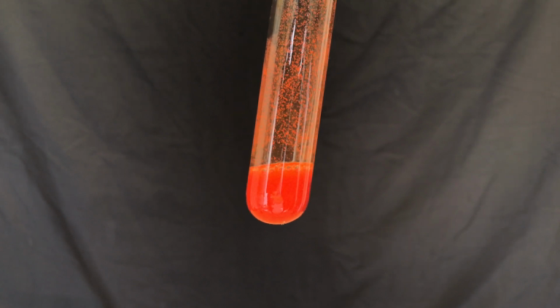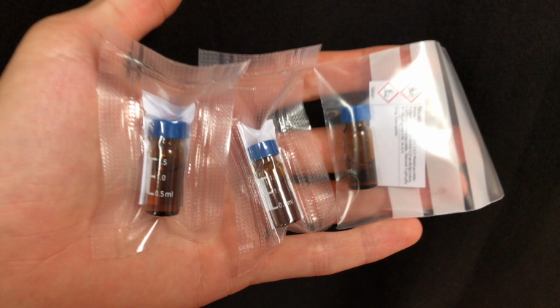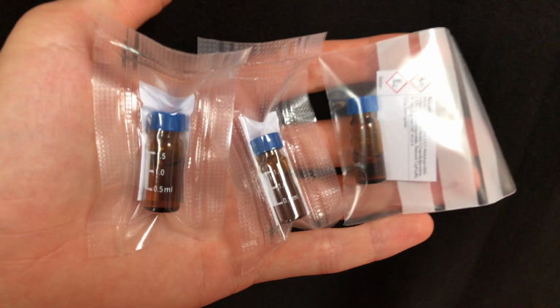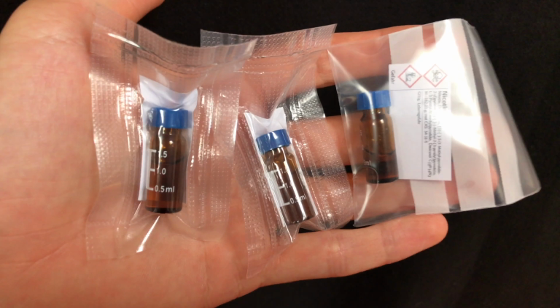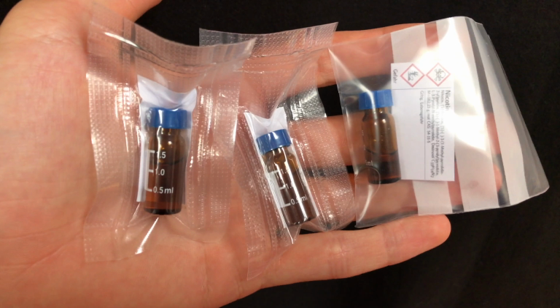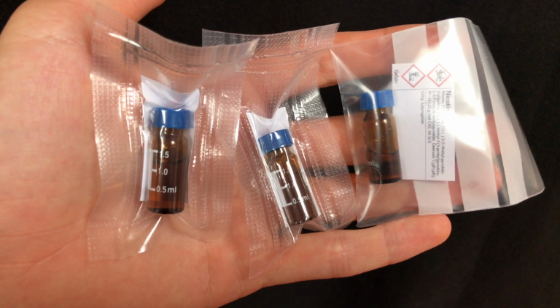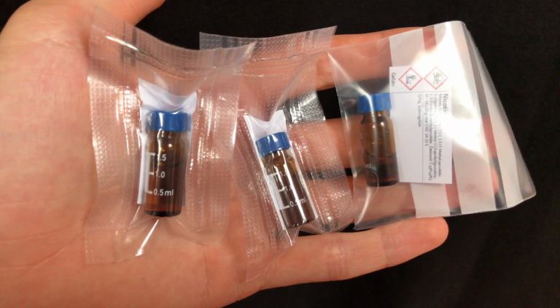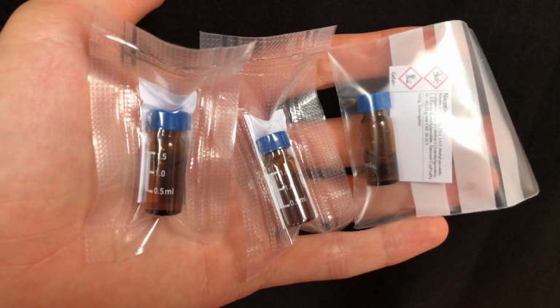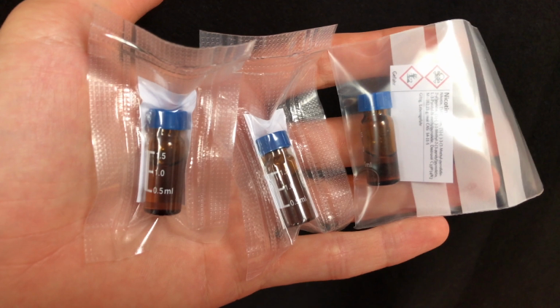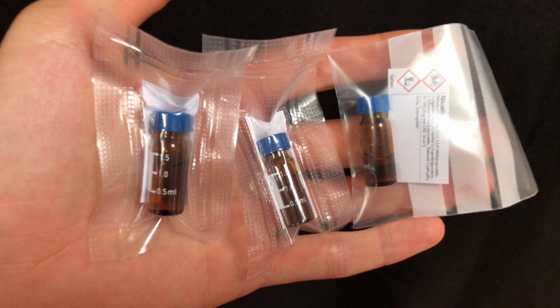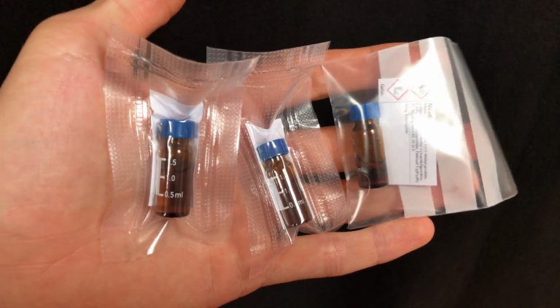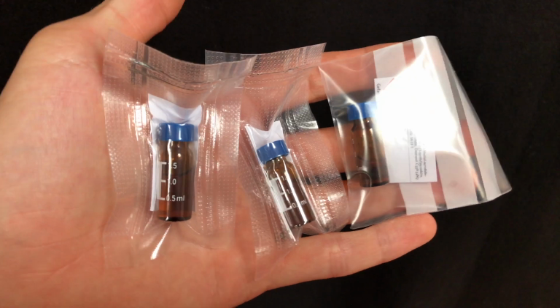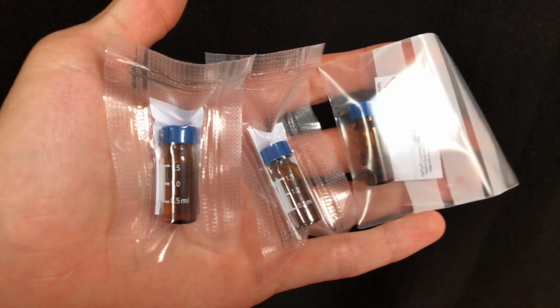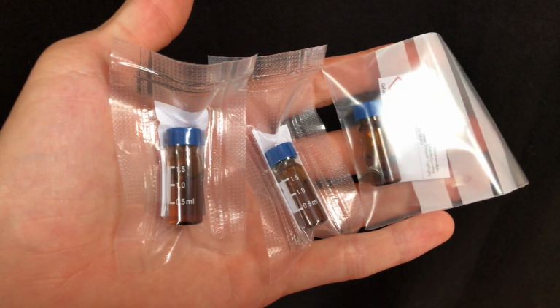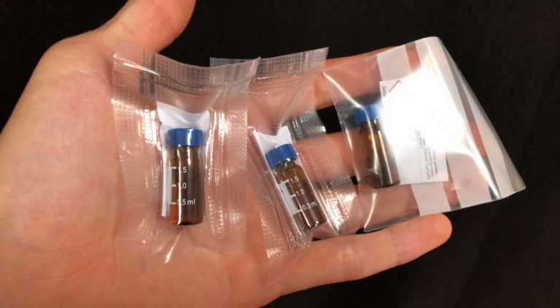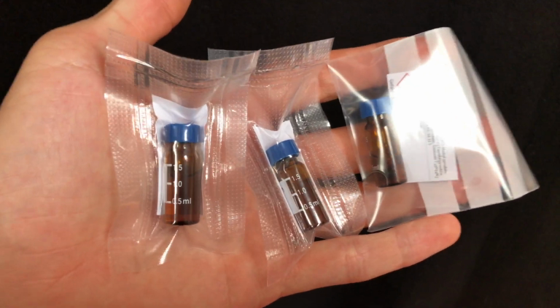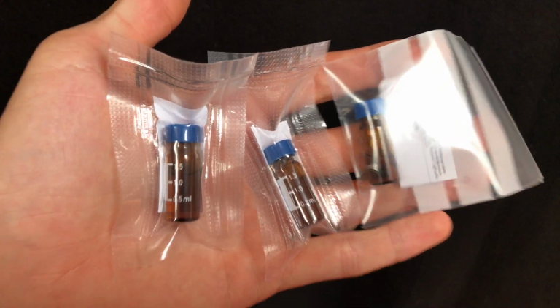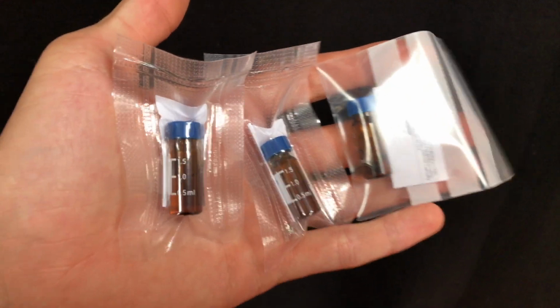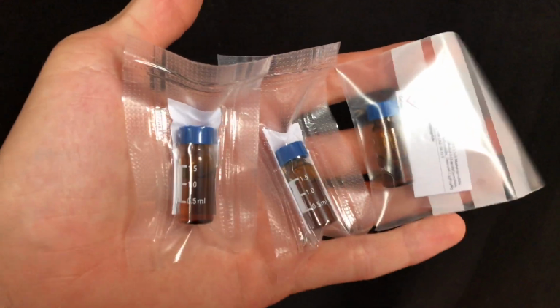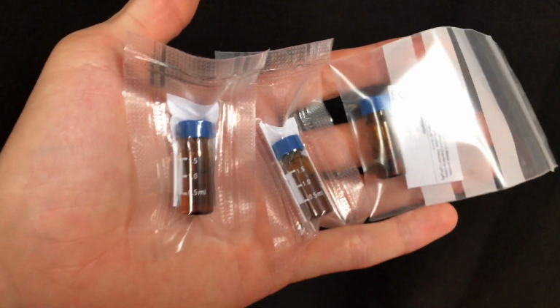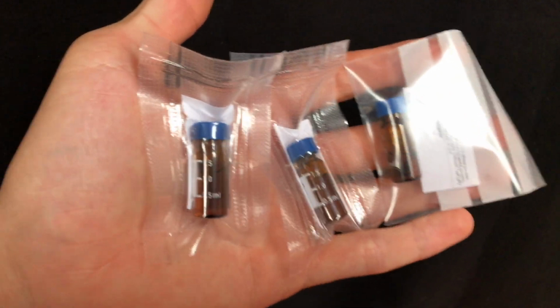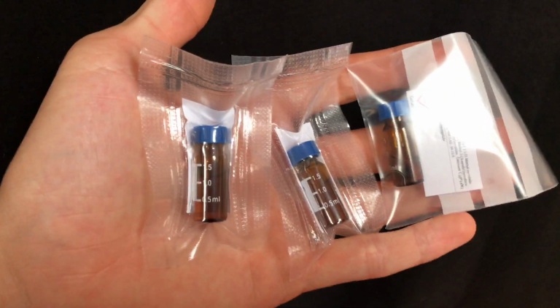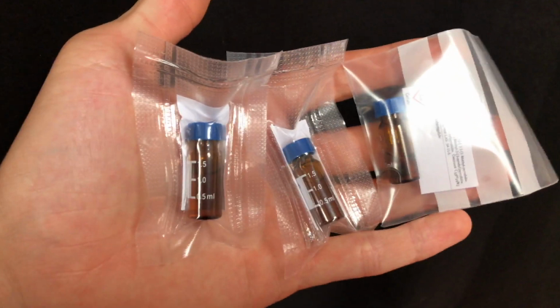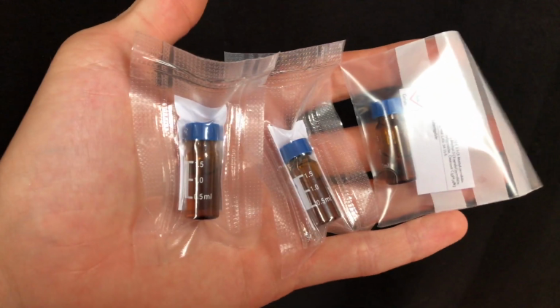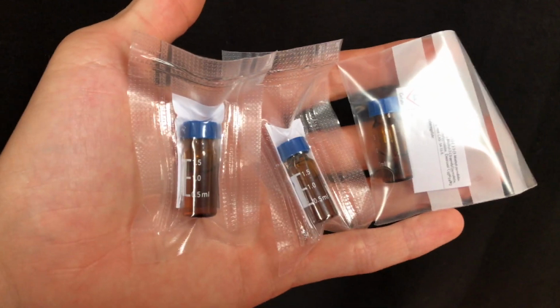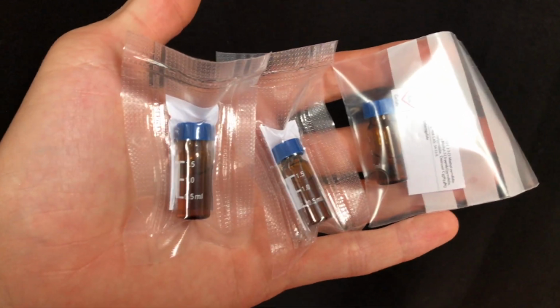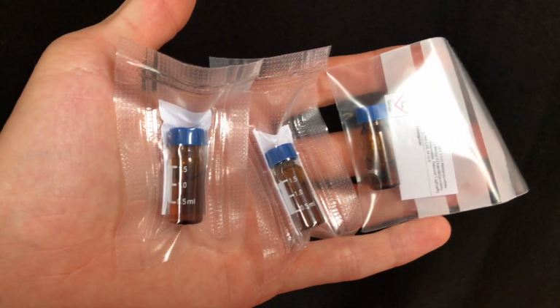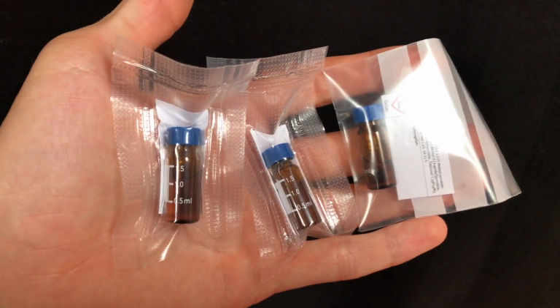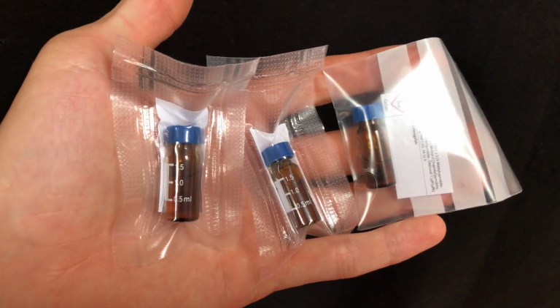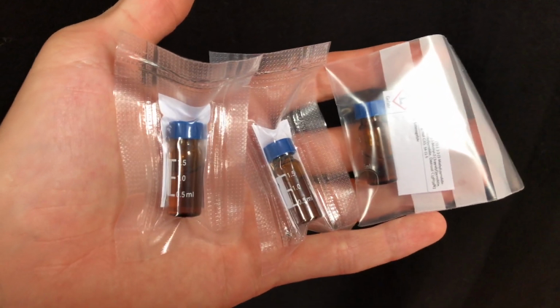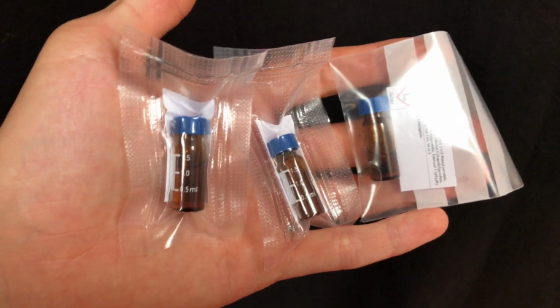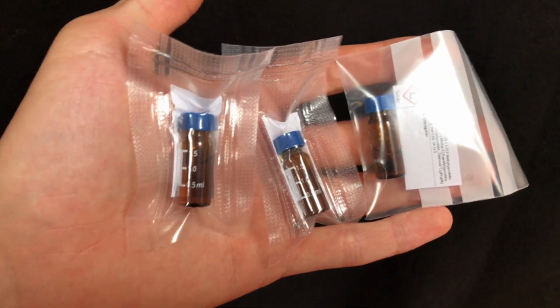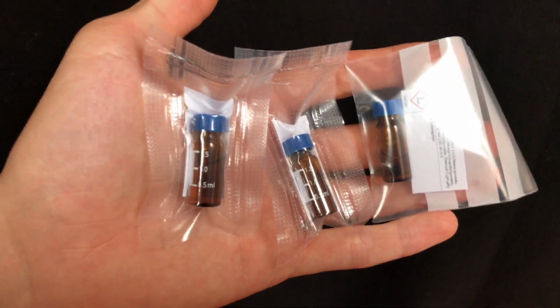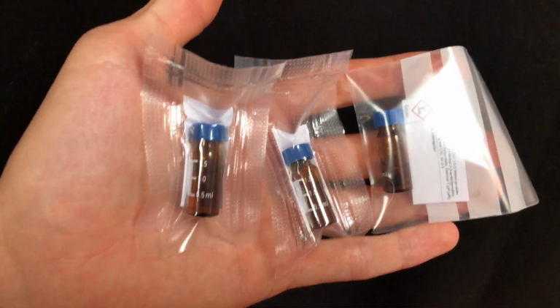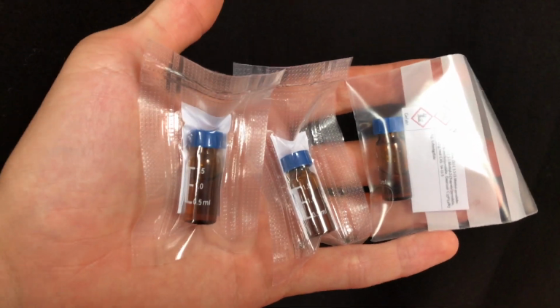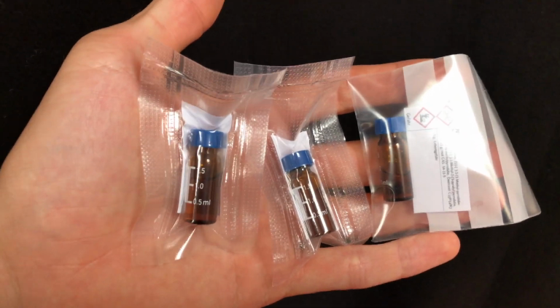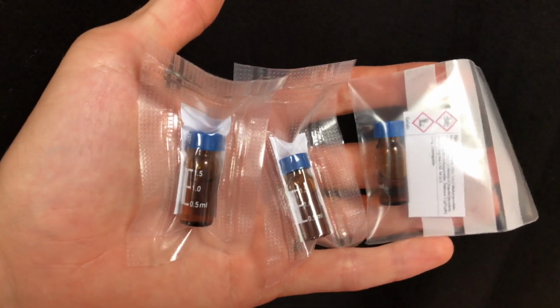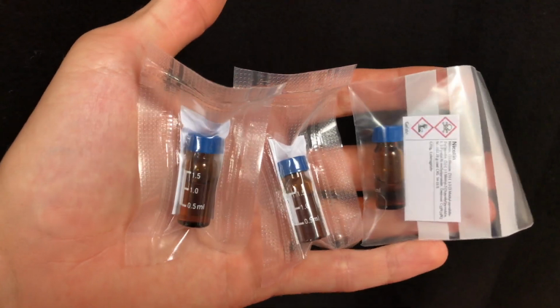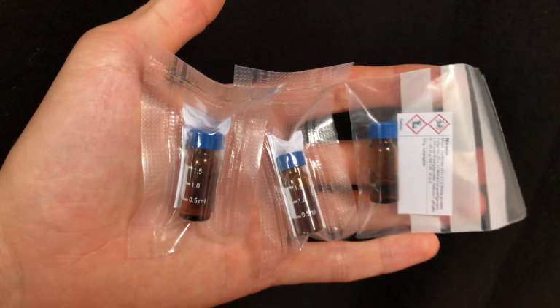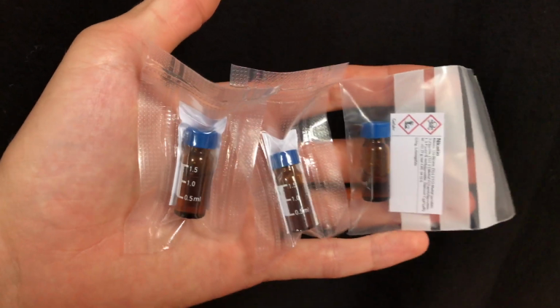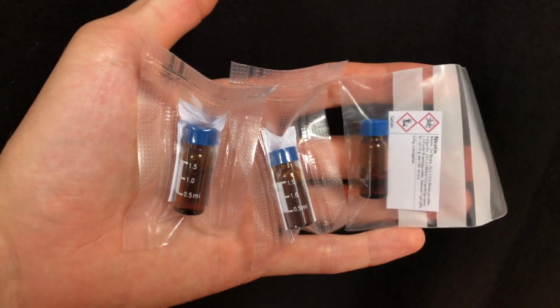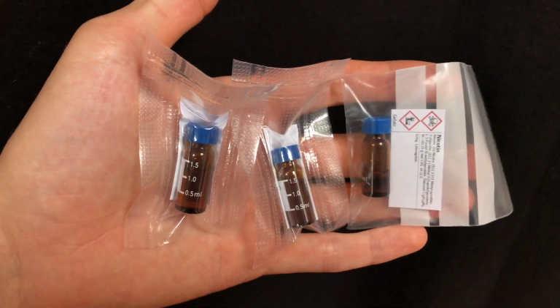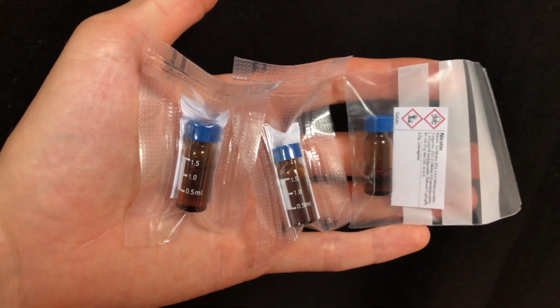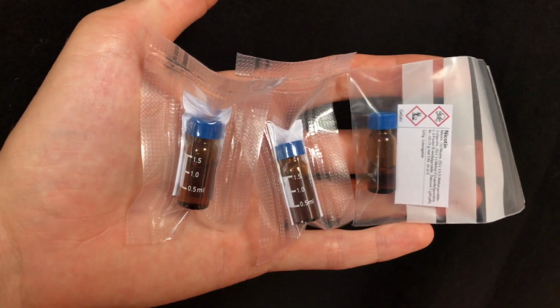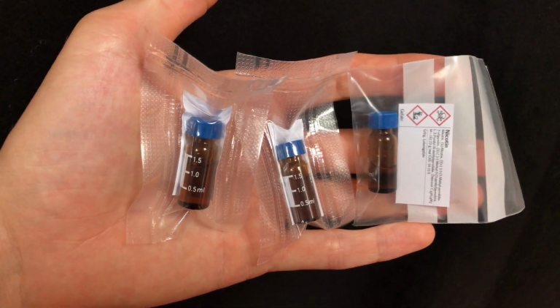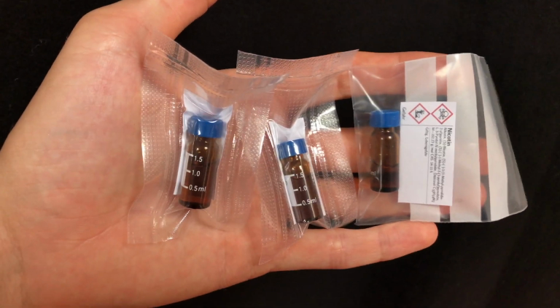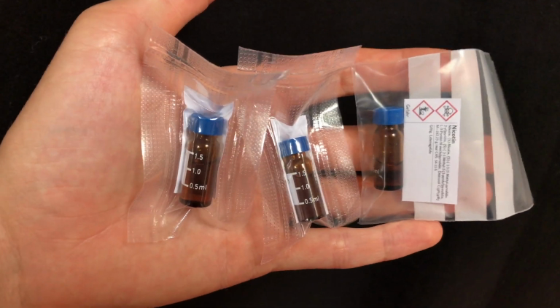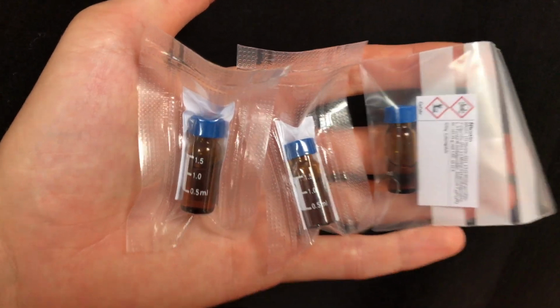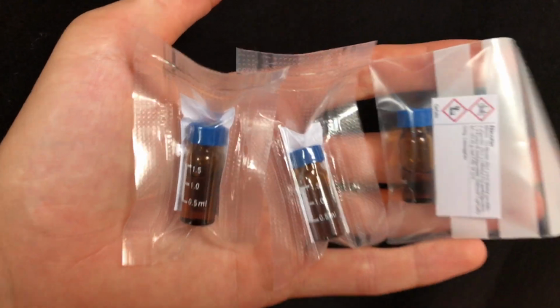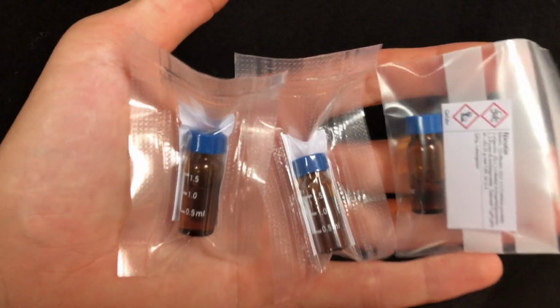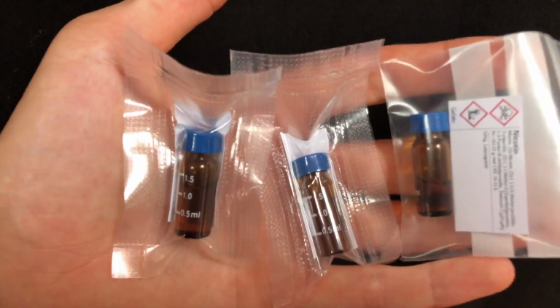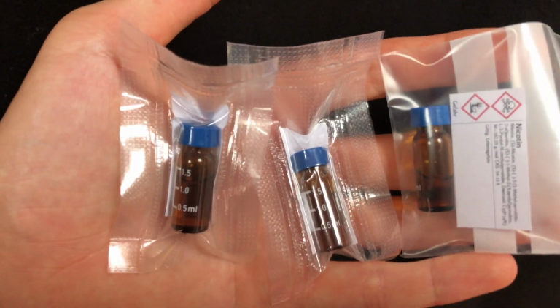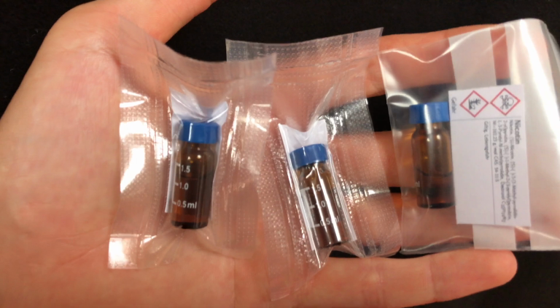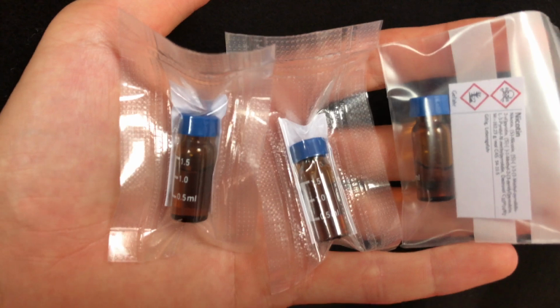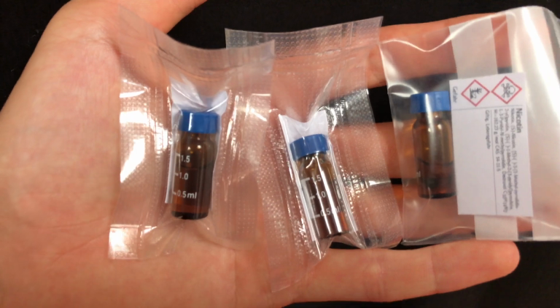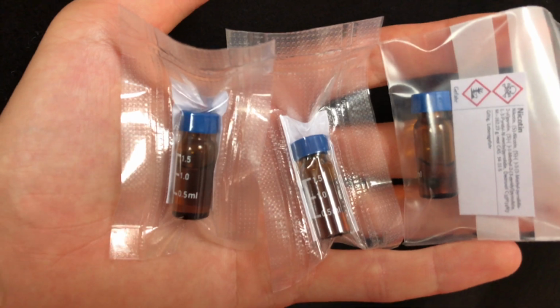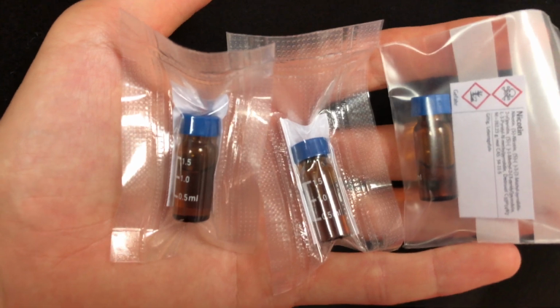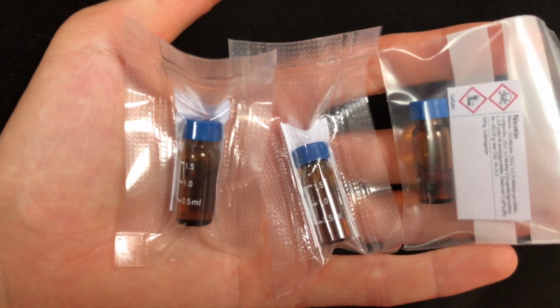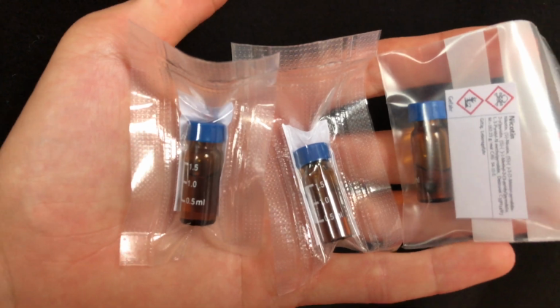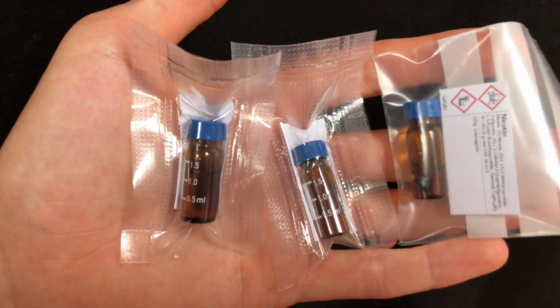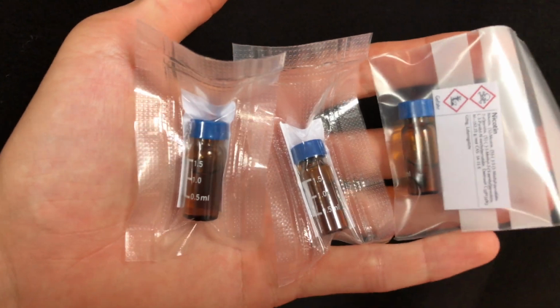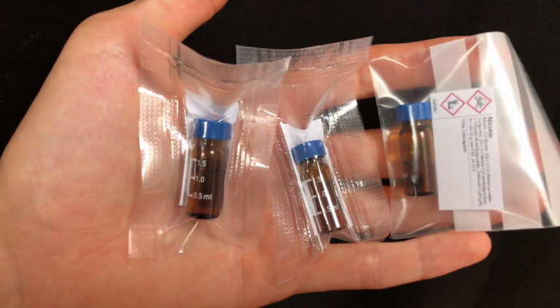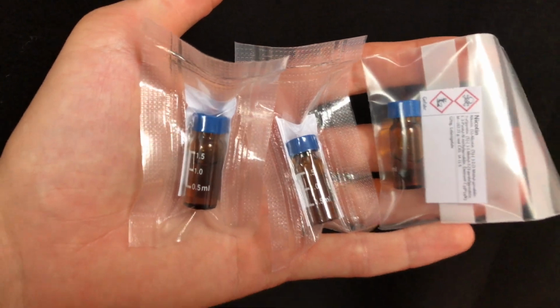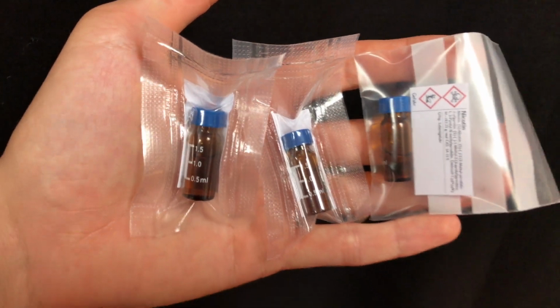And this is how you extract nicotine from e-juice. I hope you enjoyed. If you did, make sure to like and subscribe and see you in the next one.